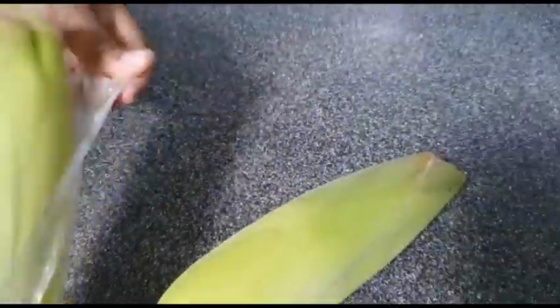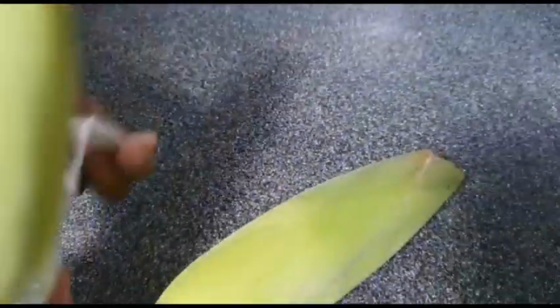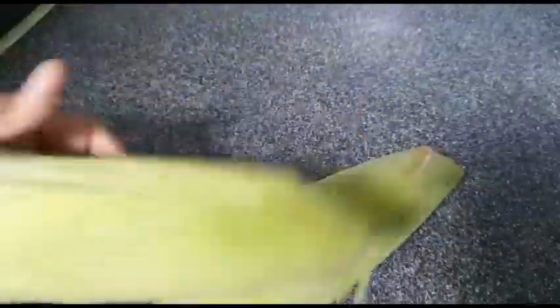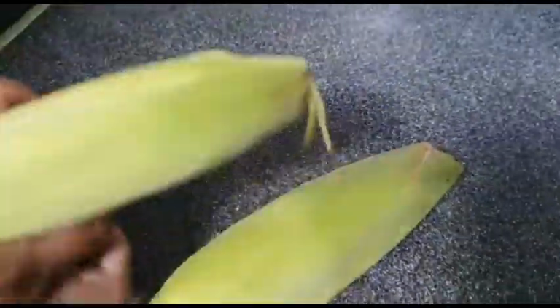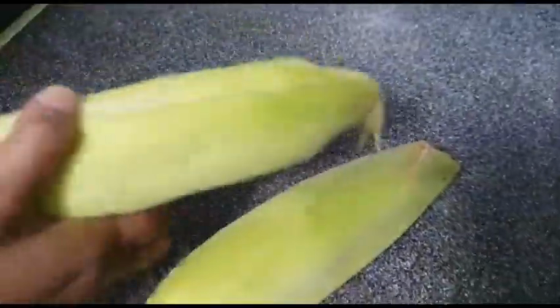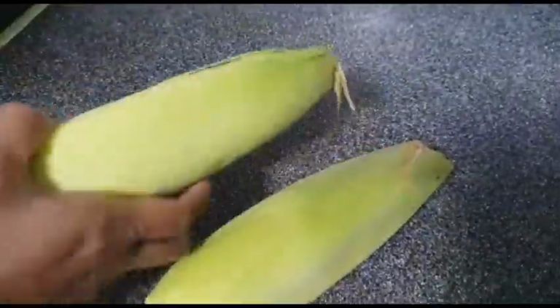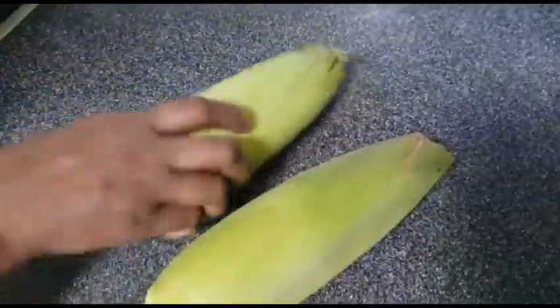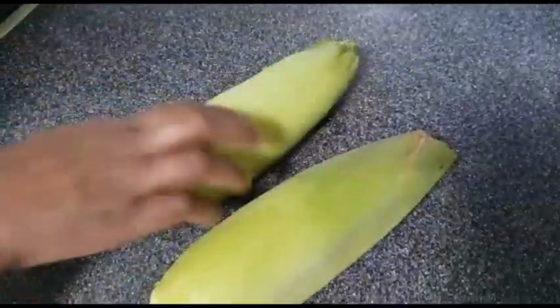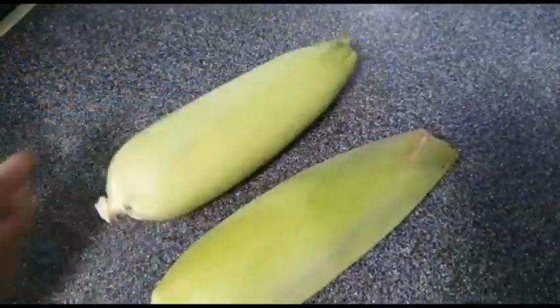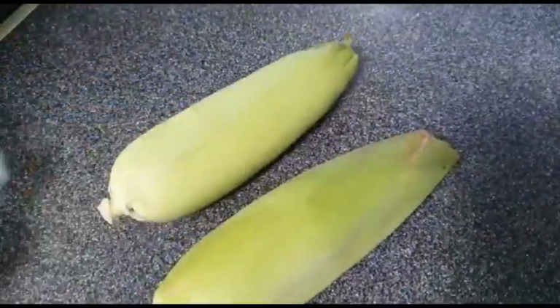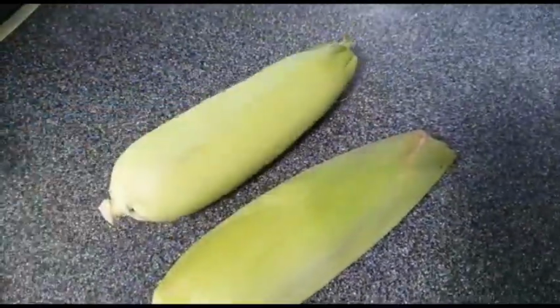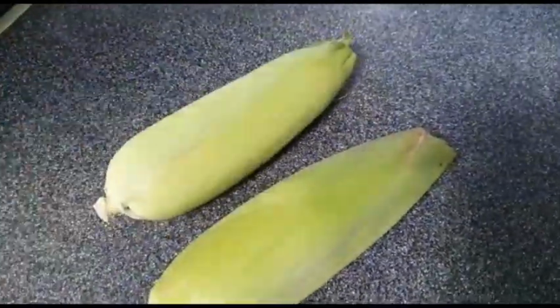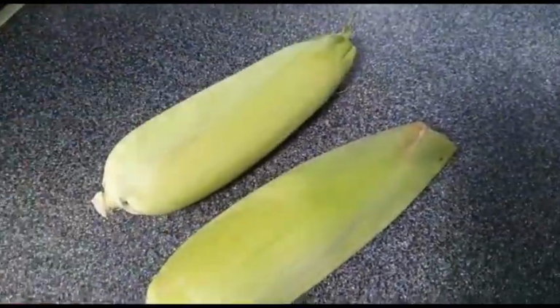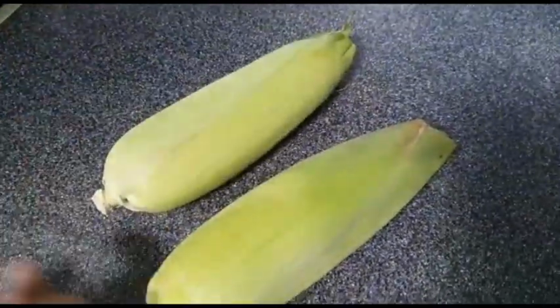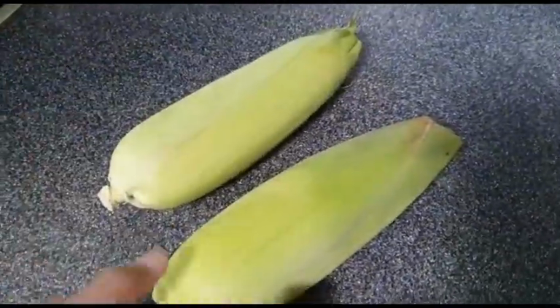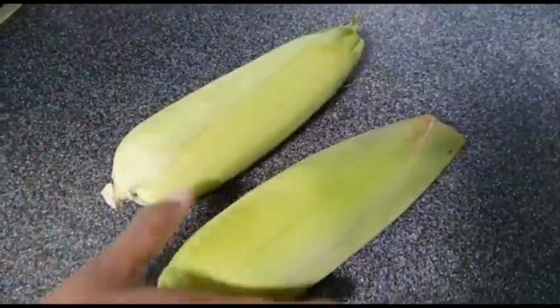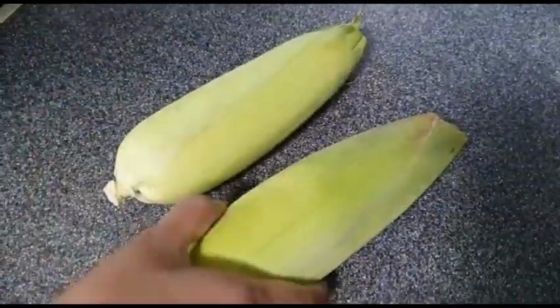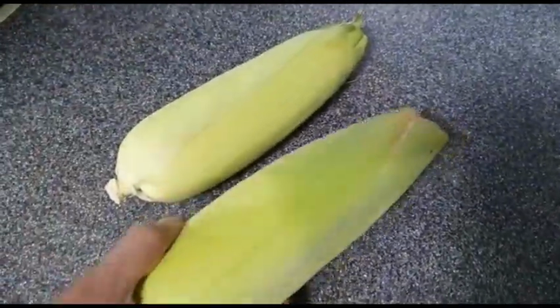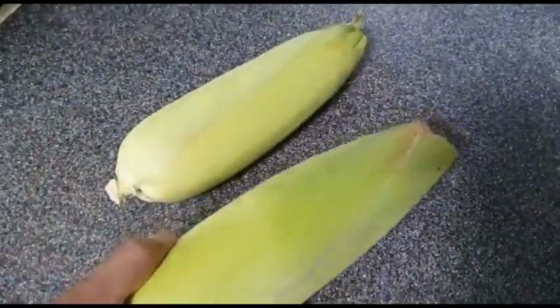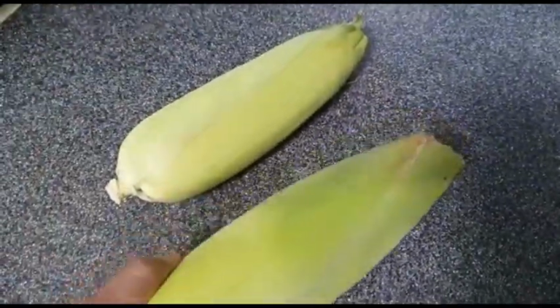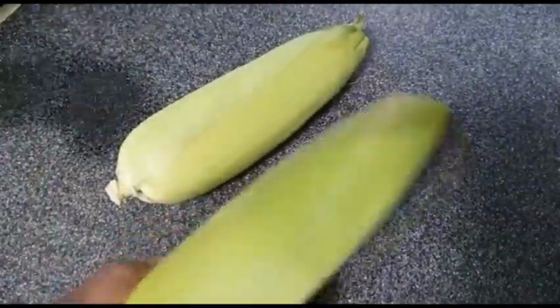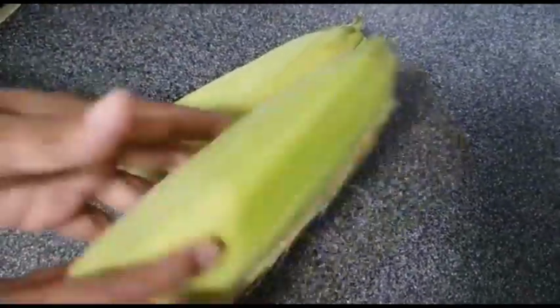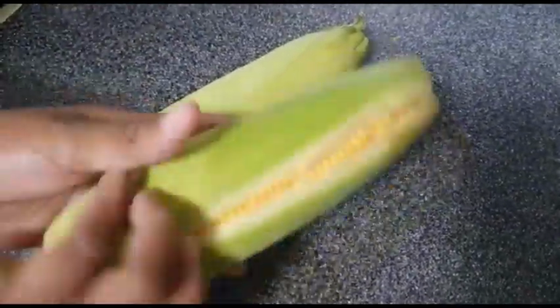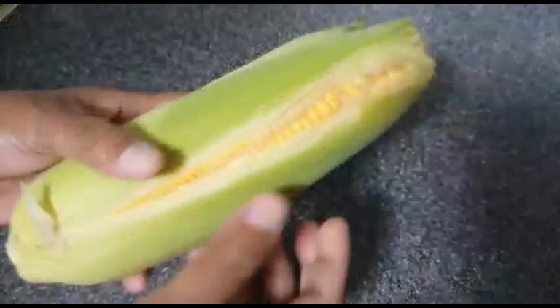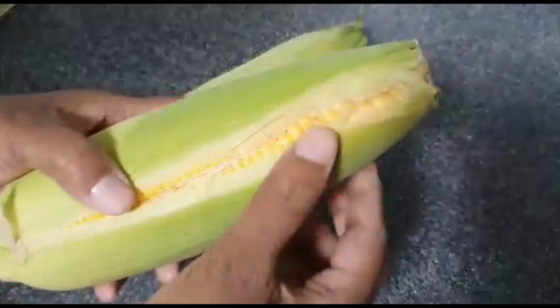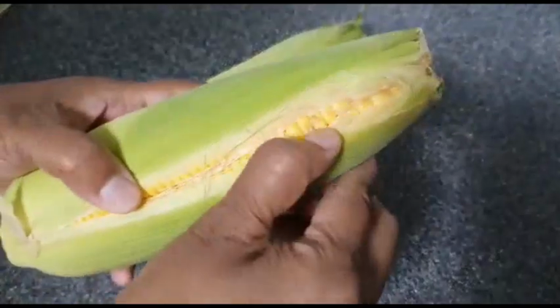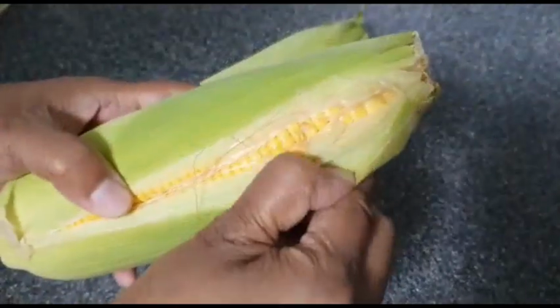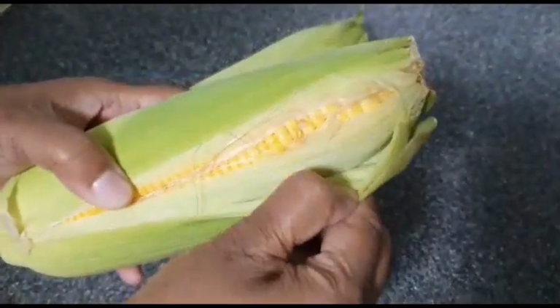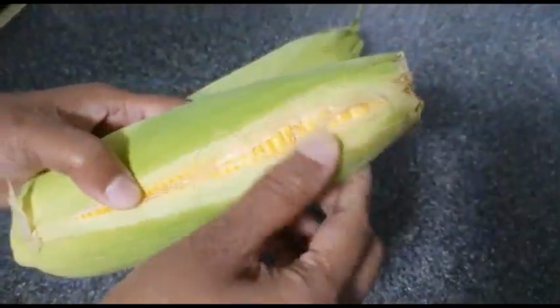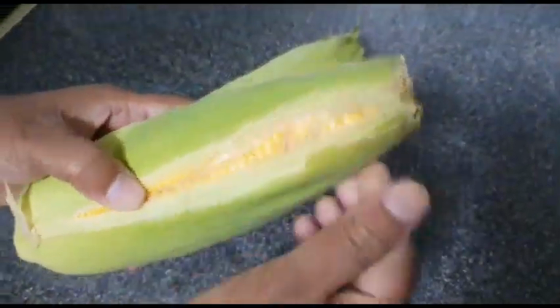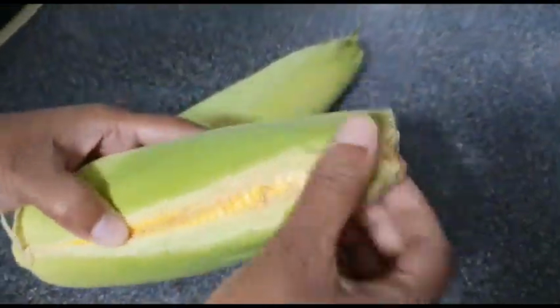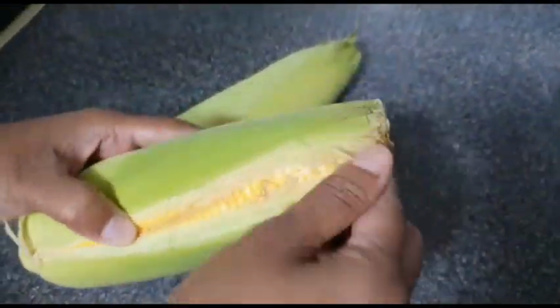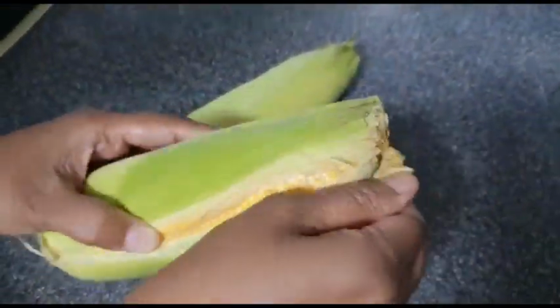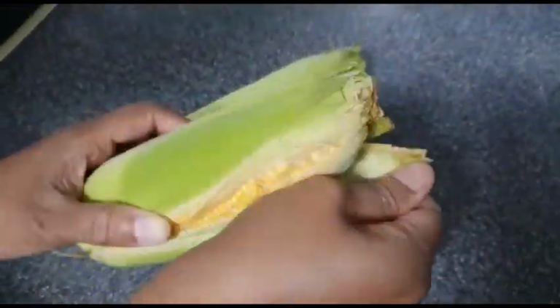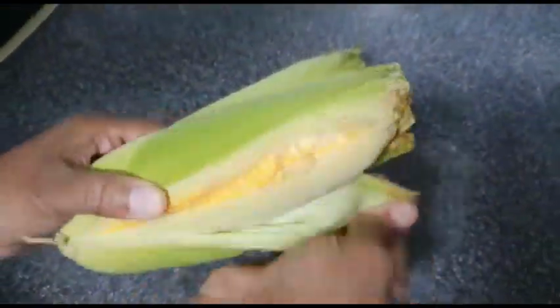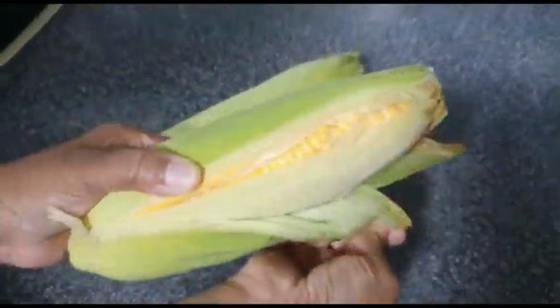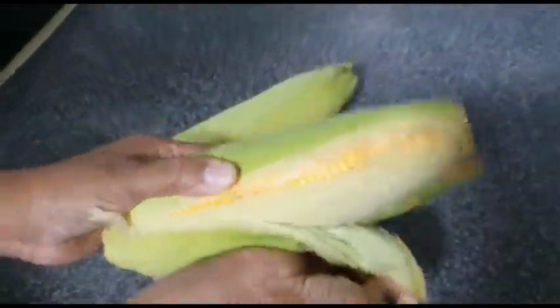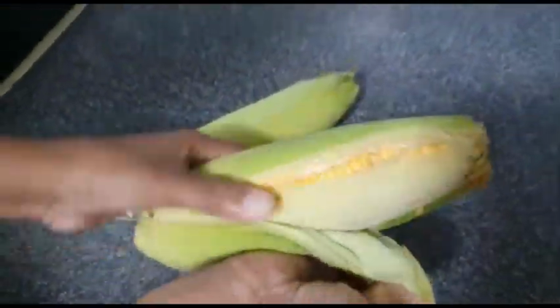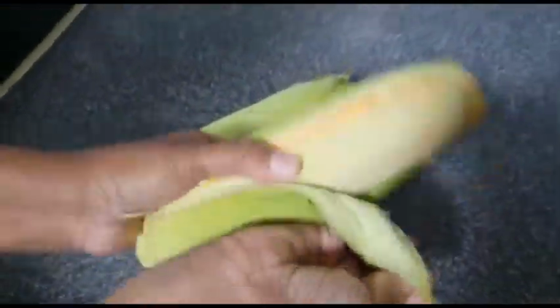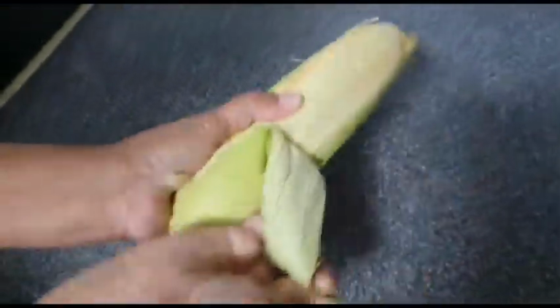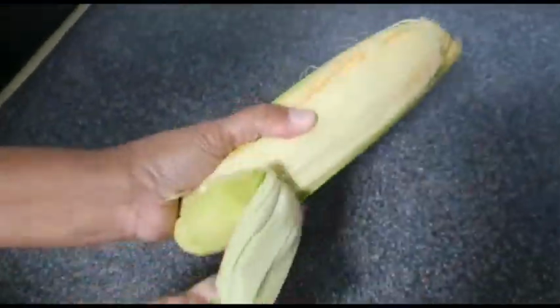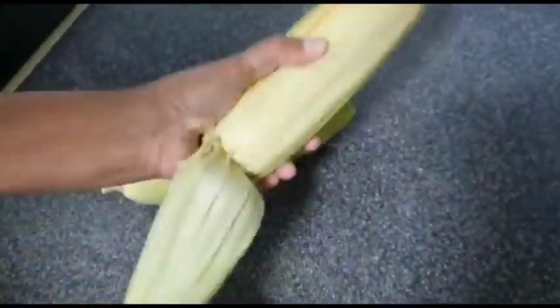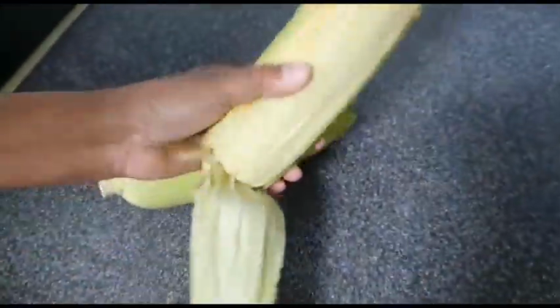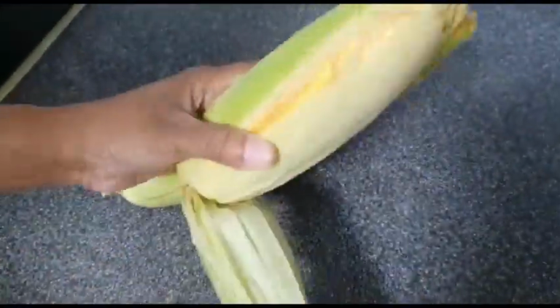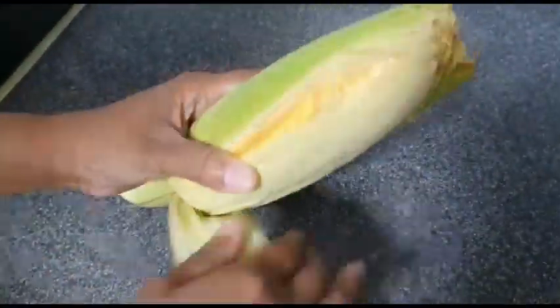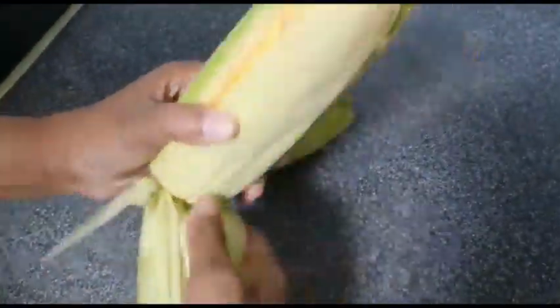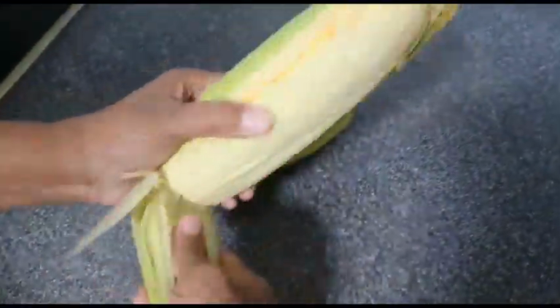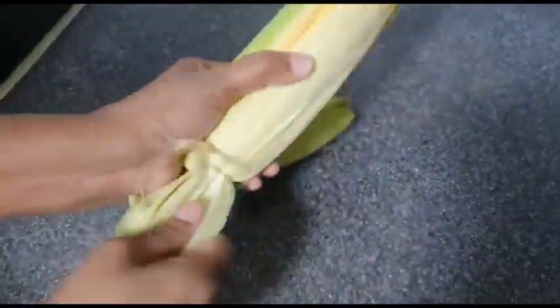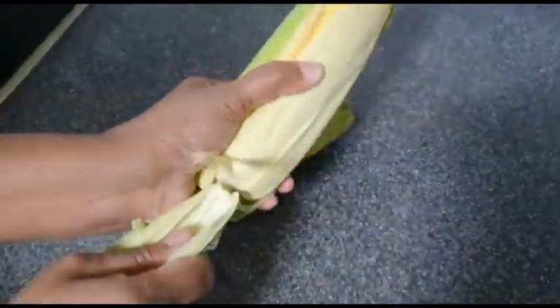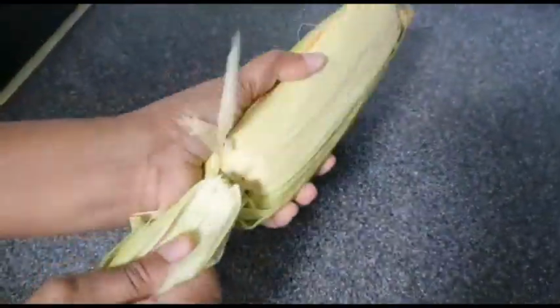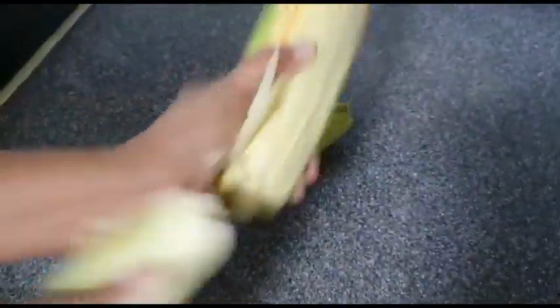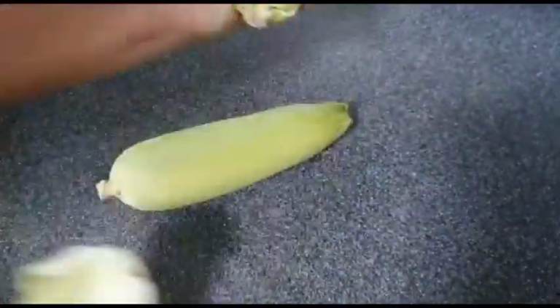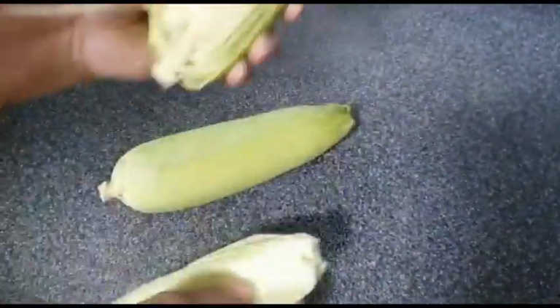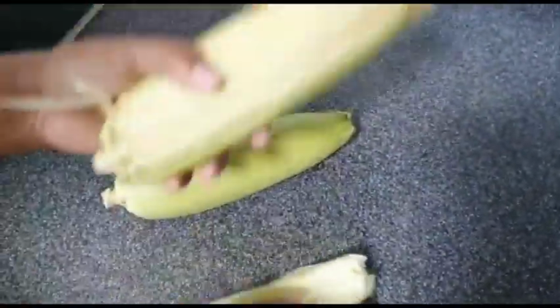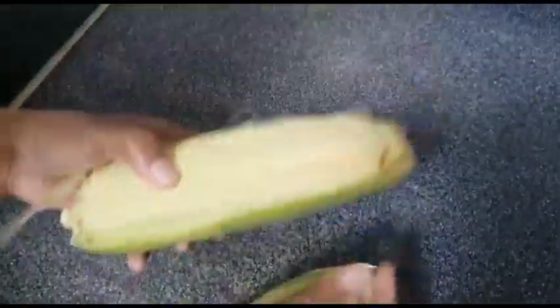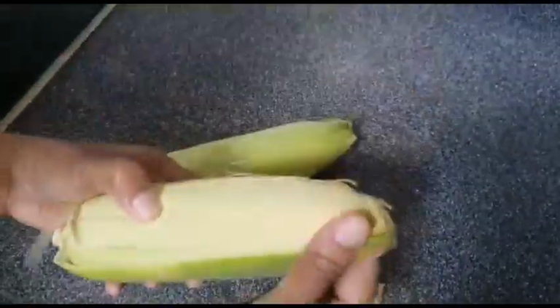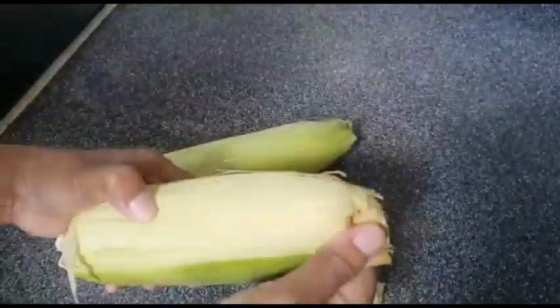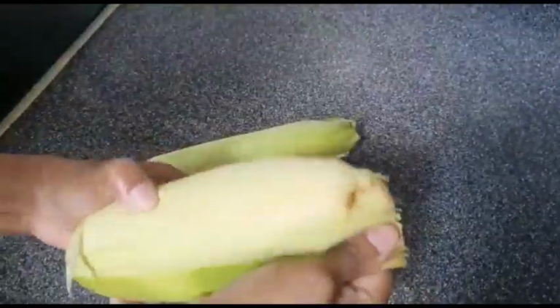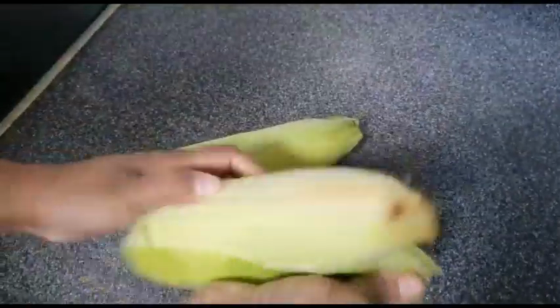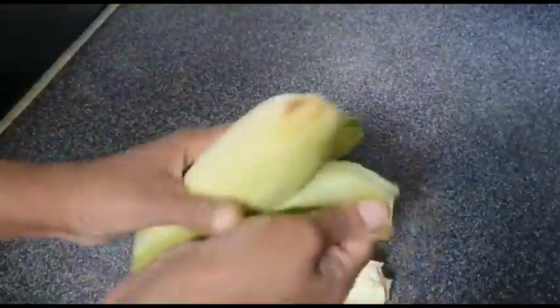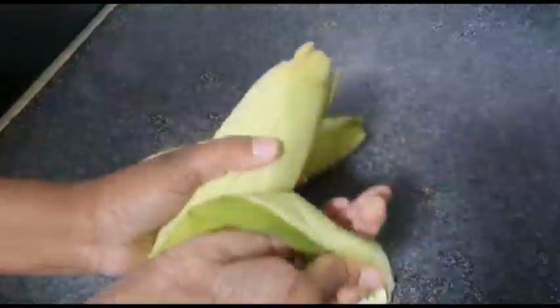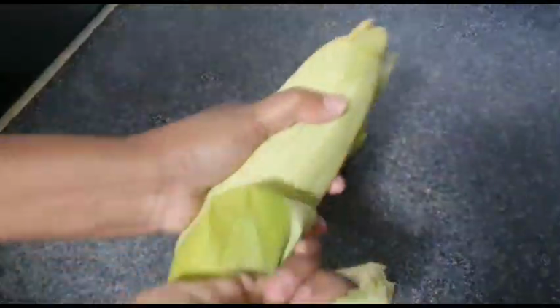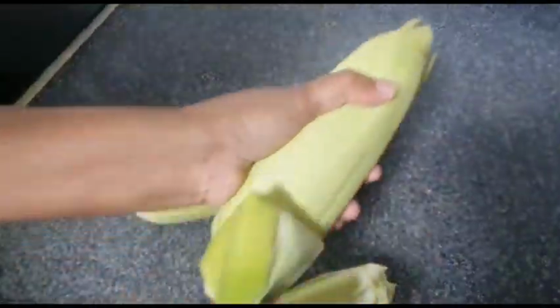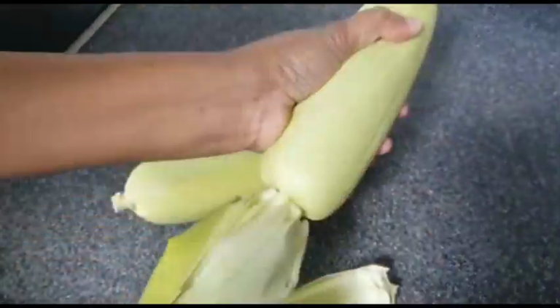There is a lot of fiber in the corn, so it will reduce cholesterol. It also has a lot of antioxidants.